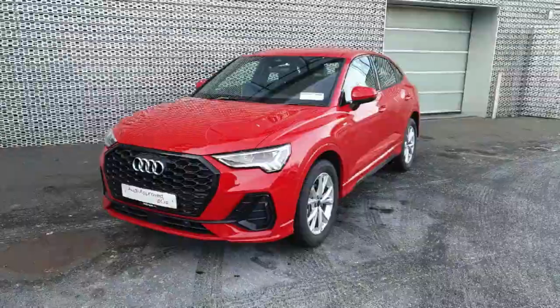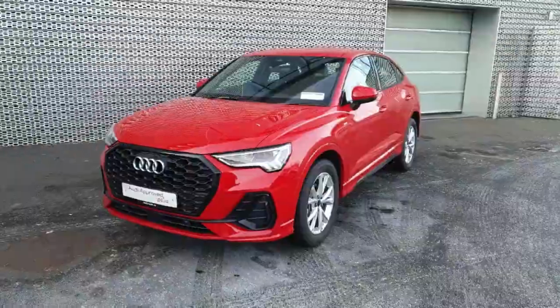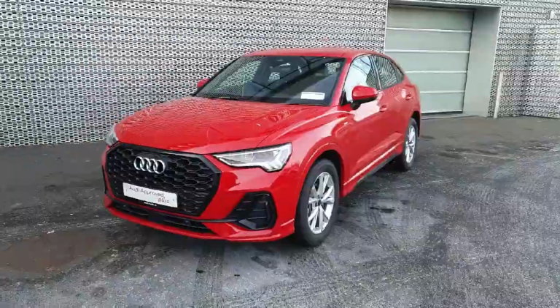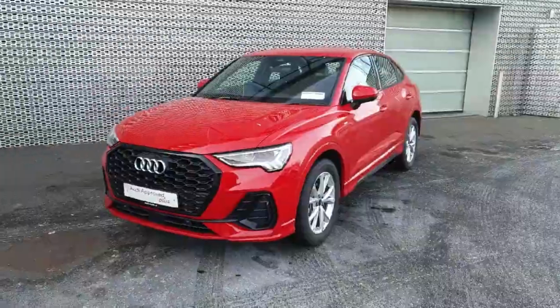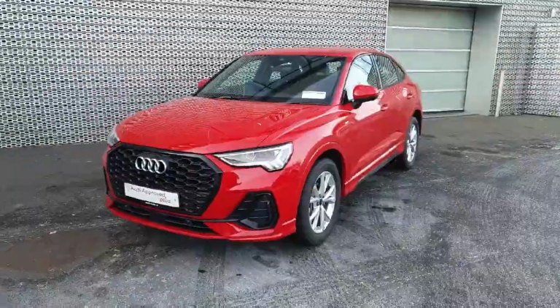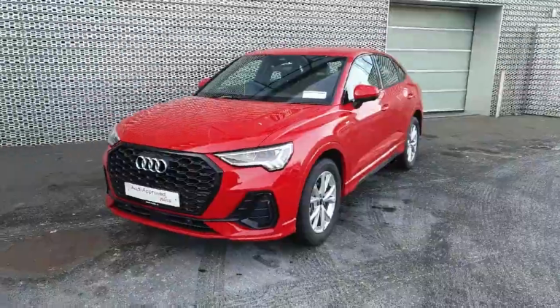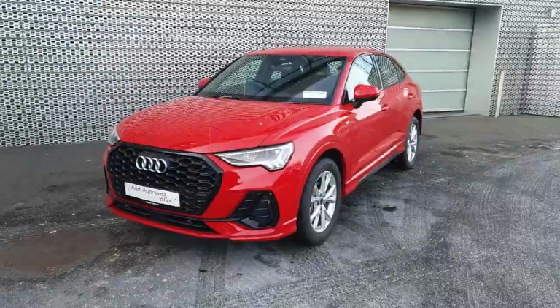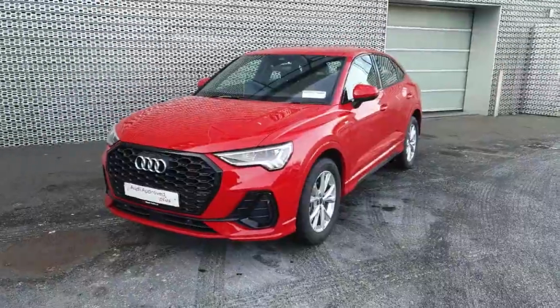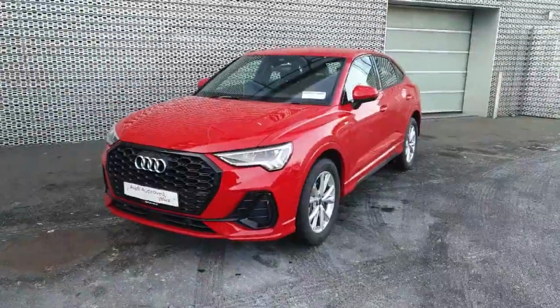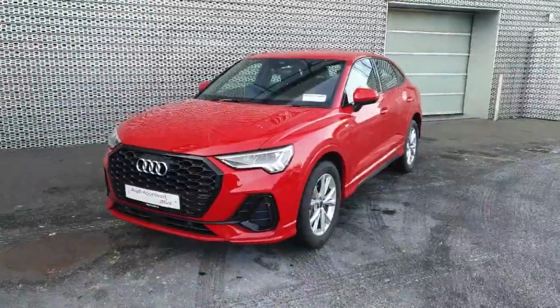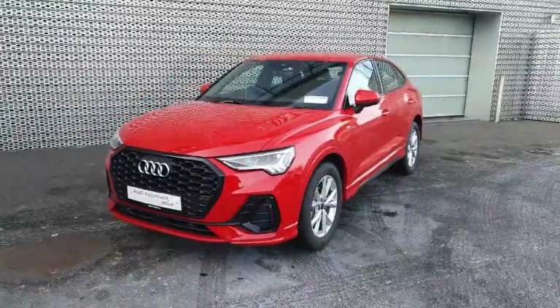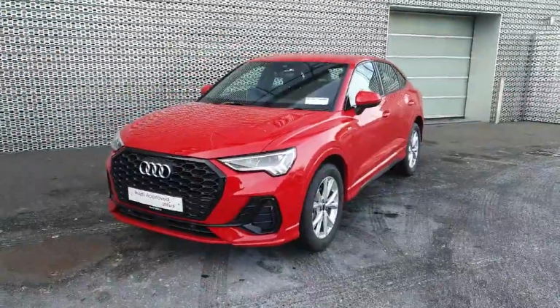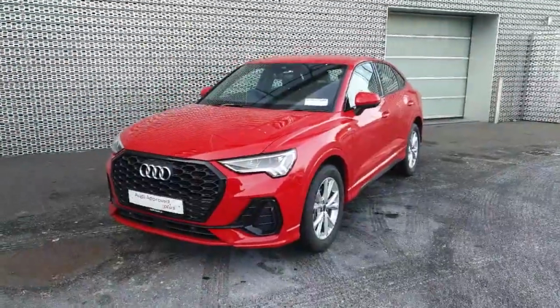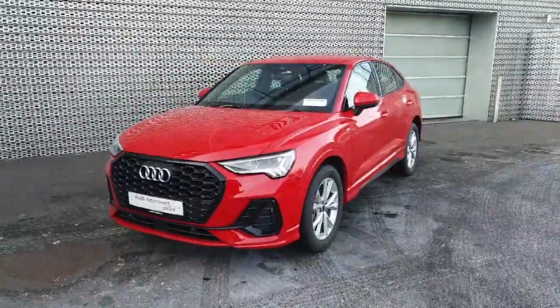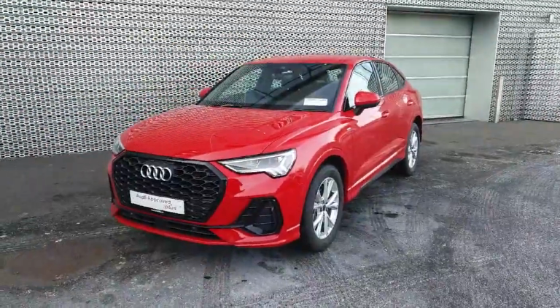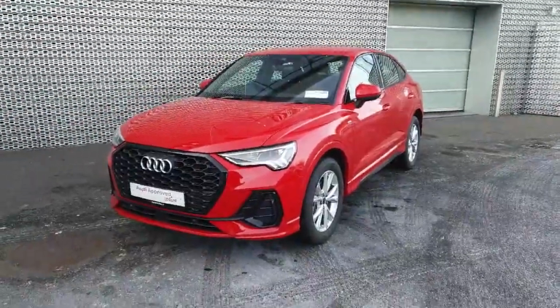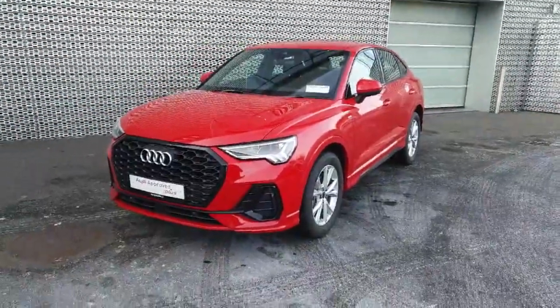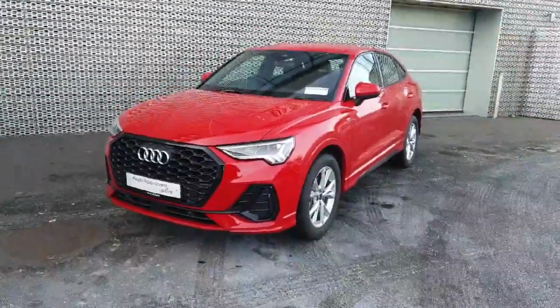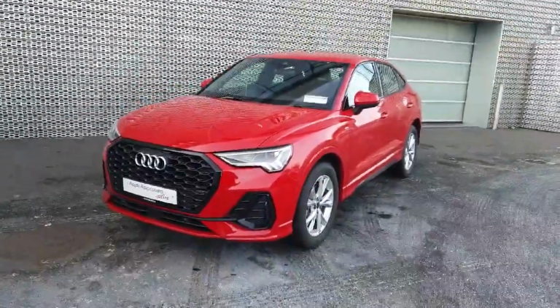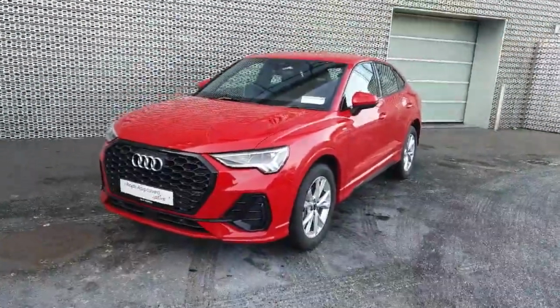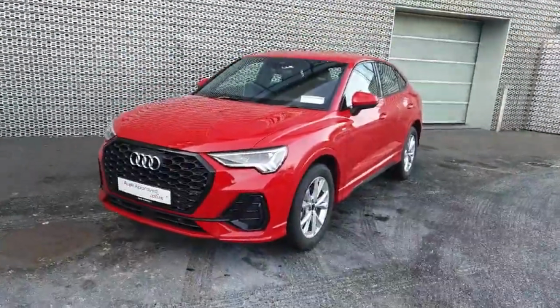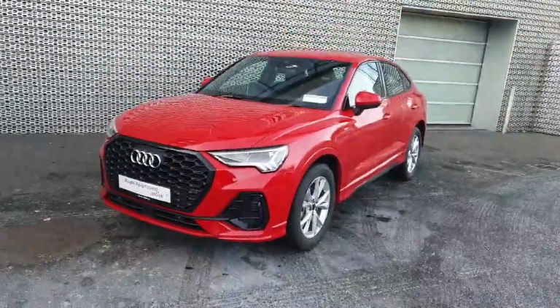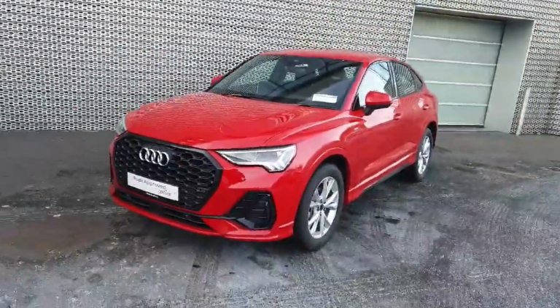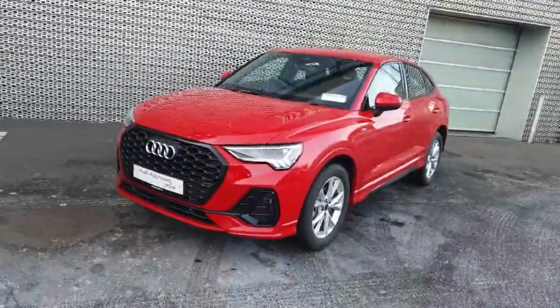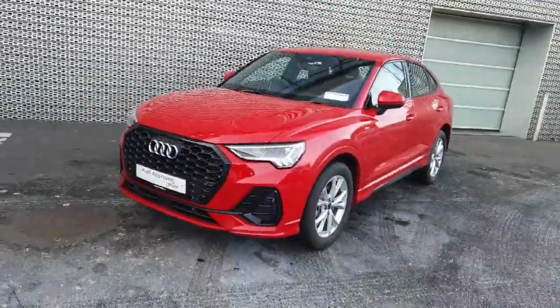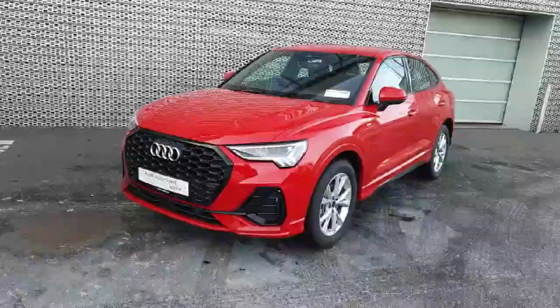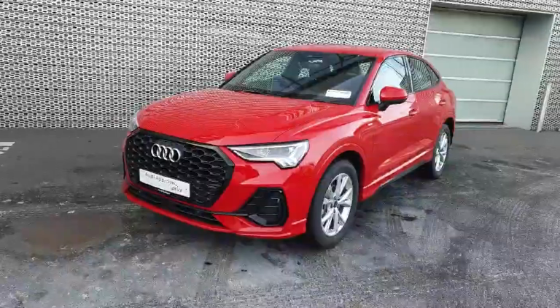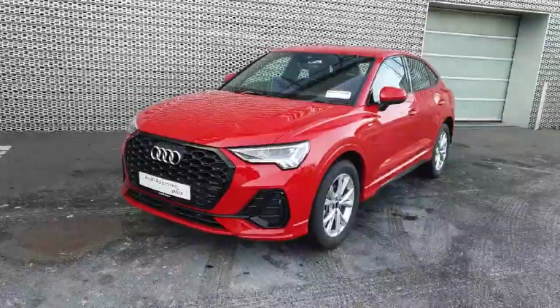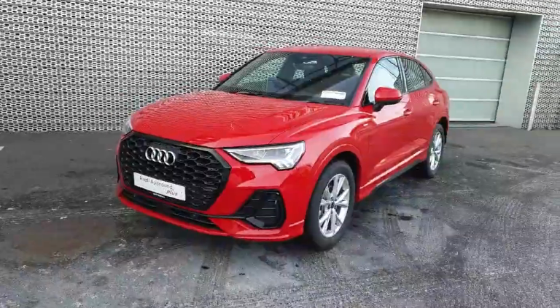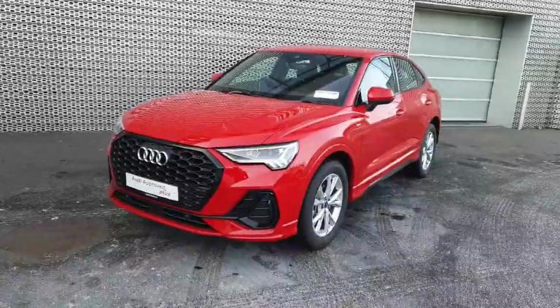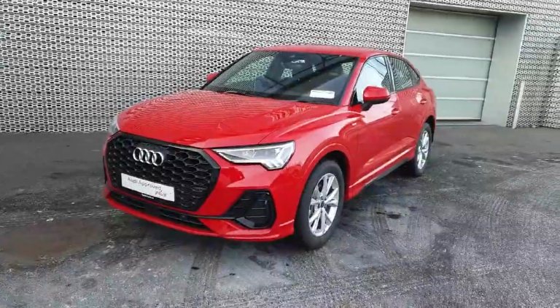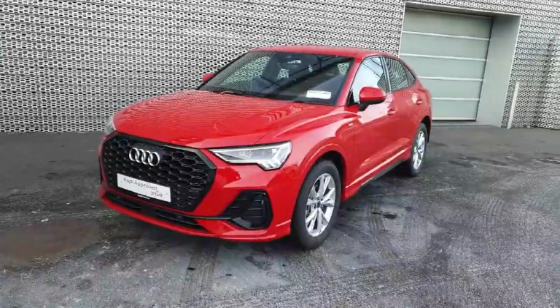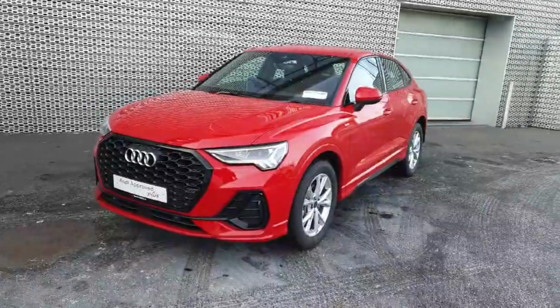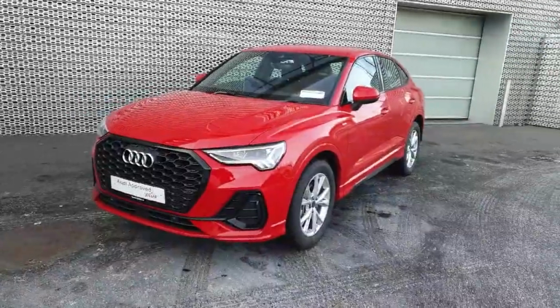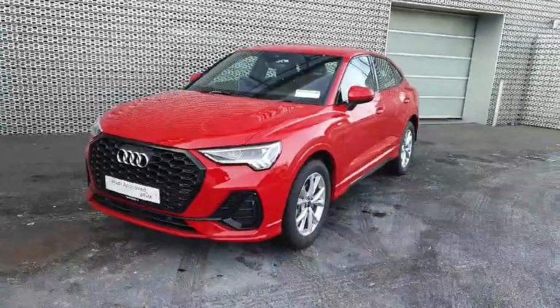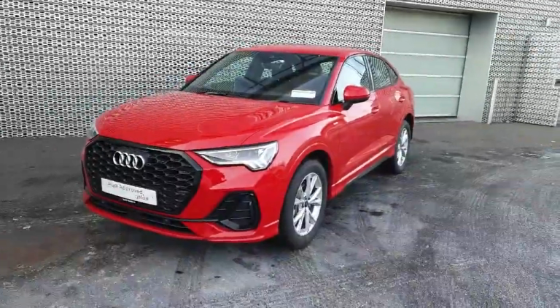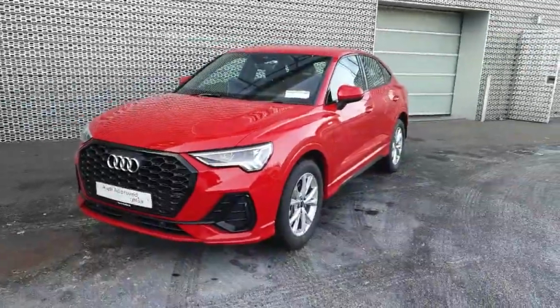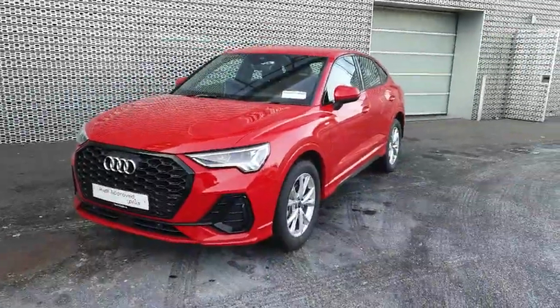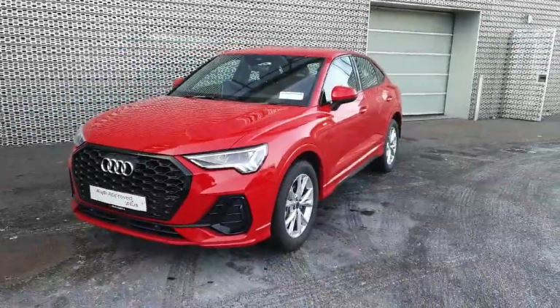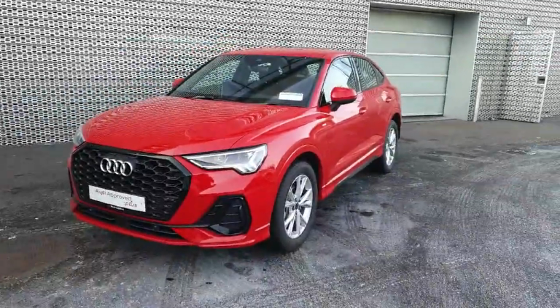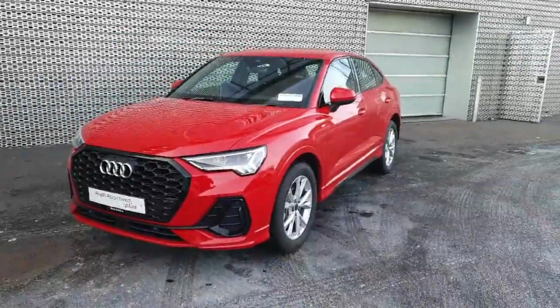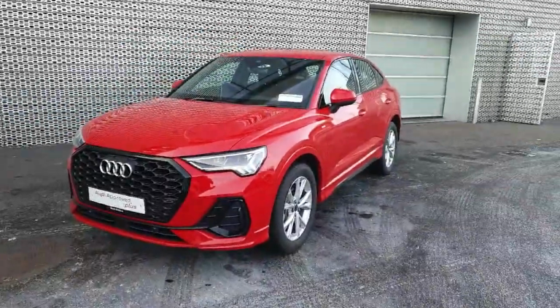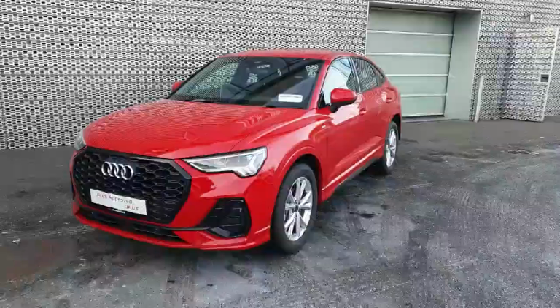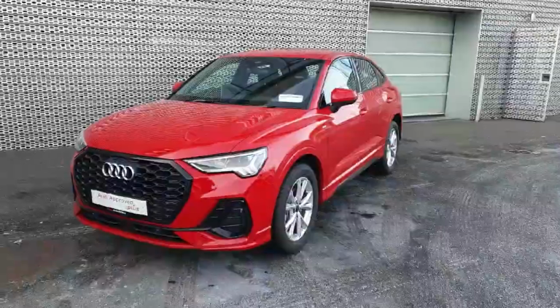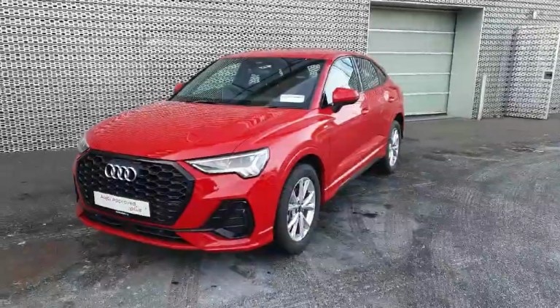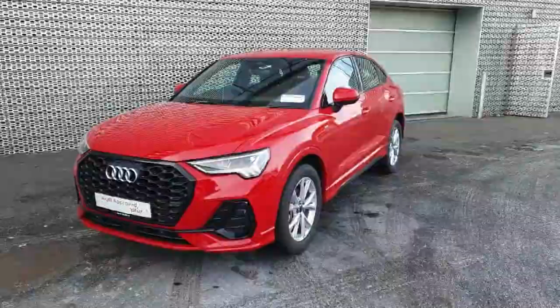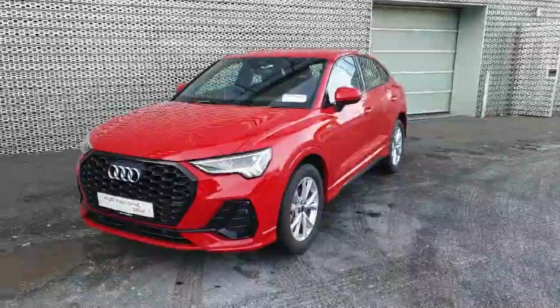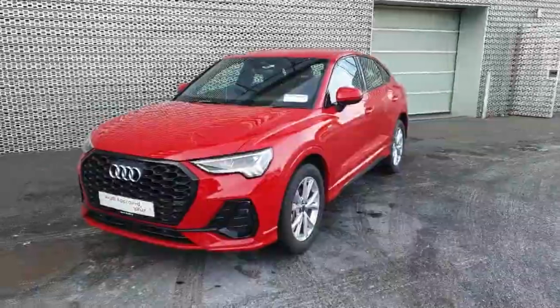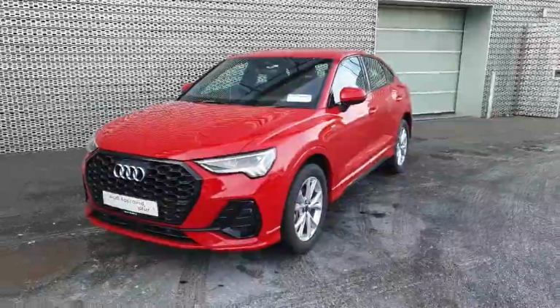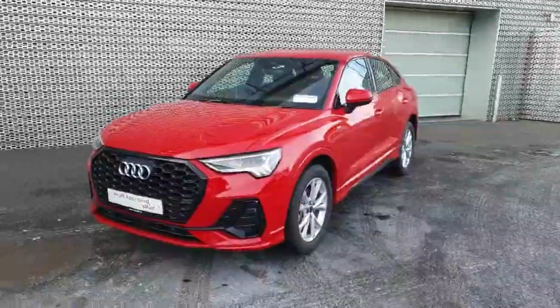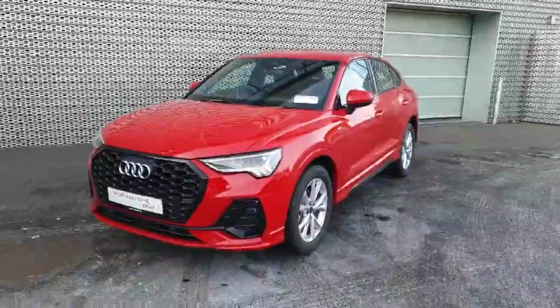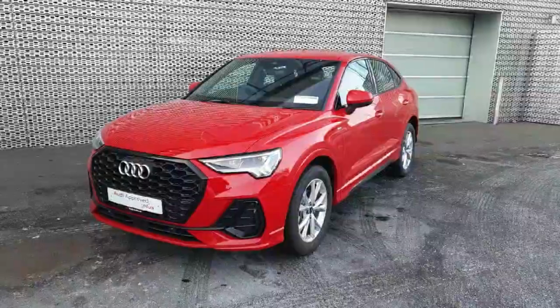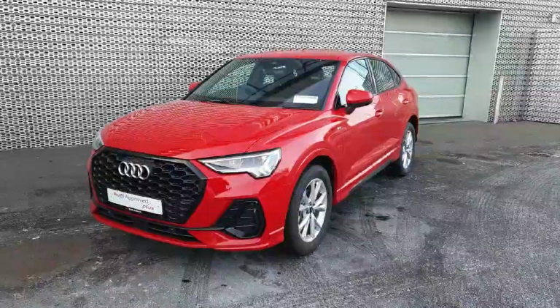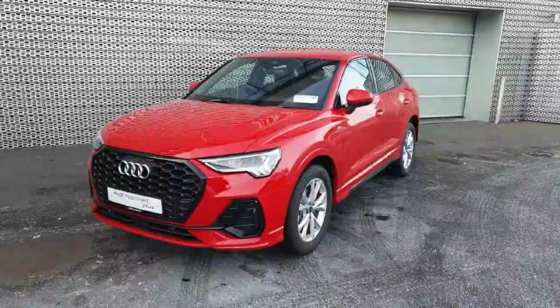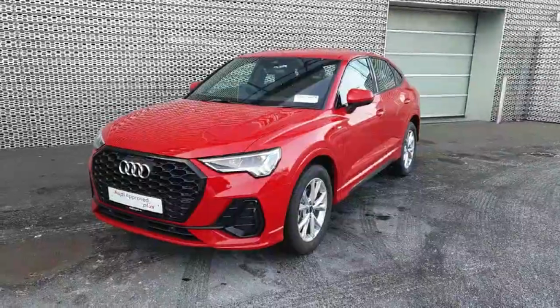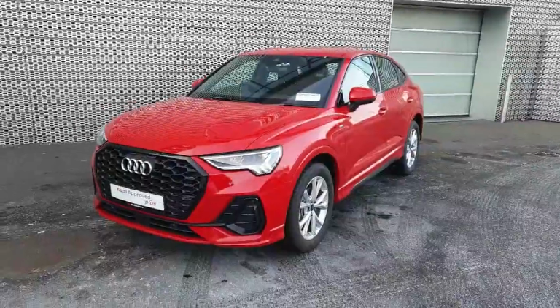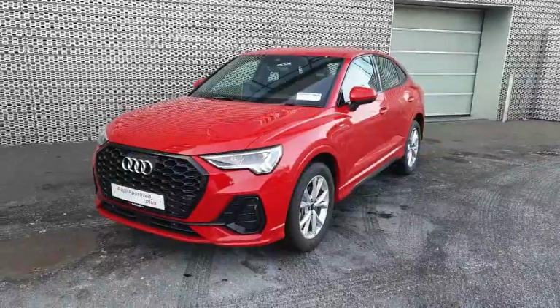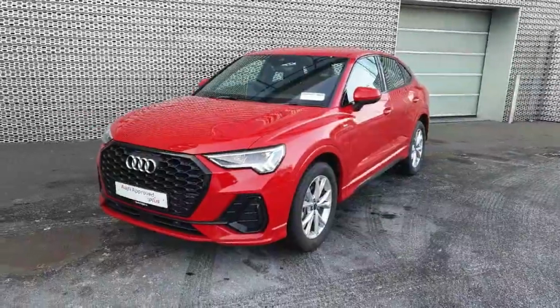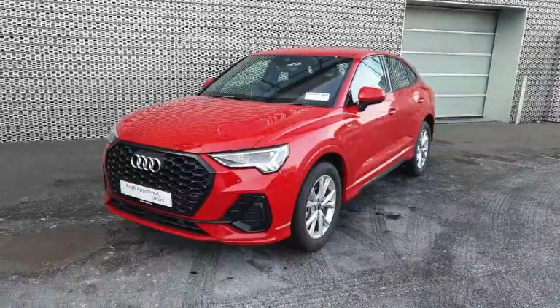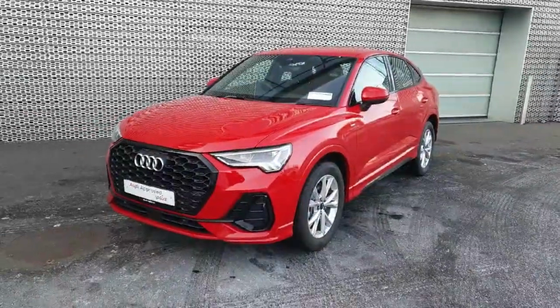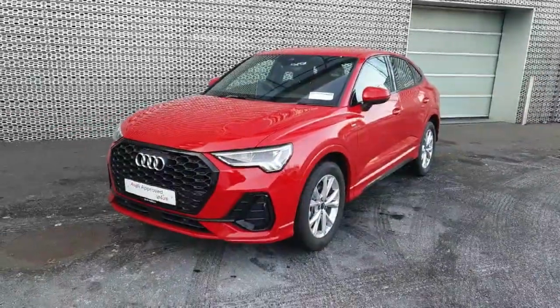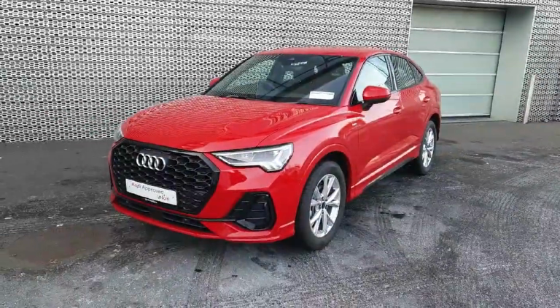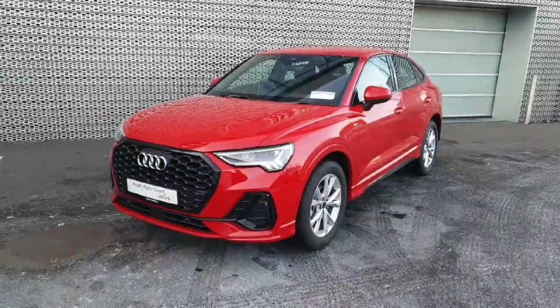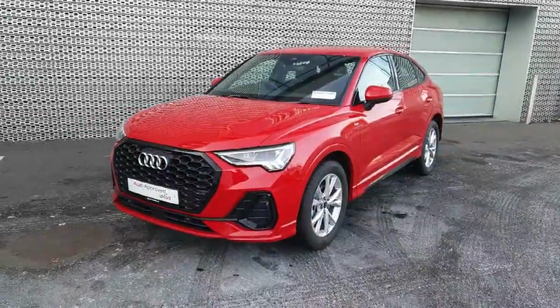Hello and welcome to Audi Approved Online. My name is Dave and we're here in Audi North Dublin where today we're taking a closer look at this 2024 Audi Q3.